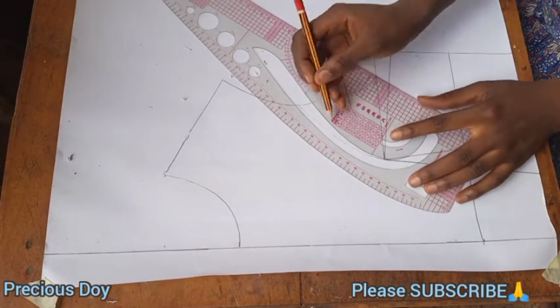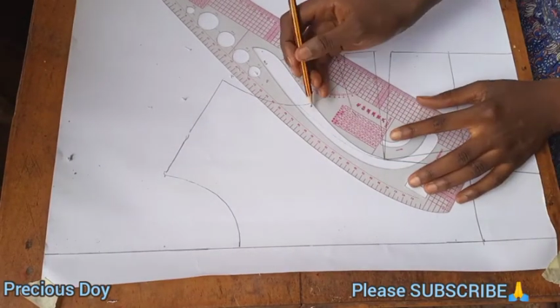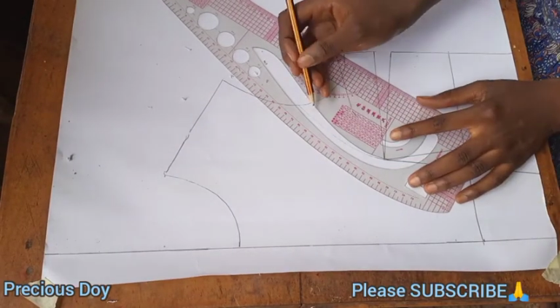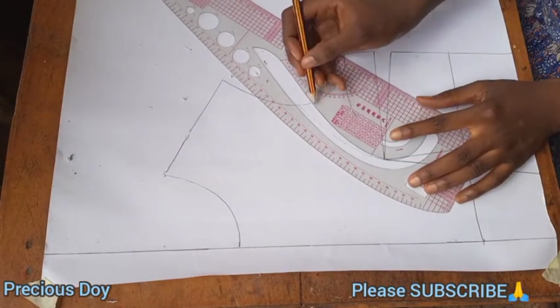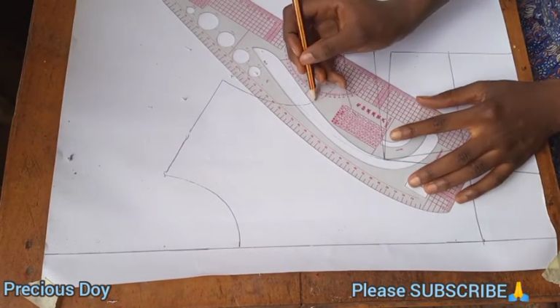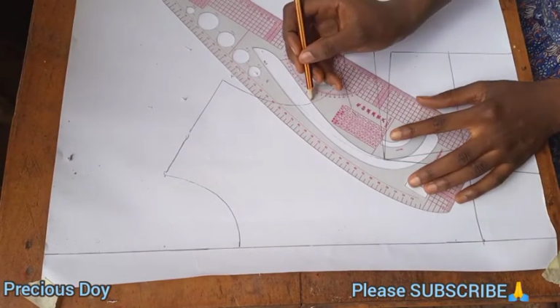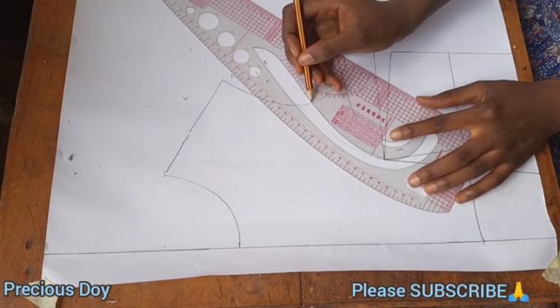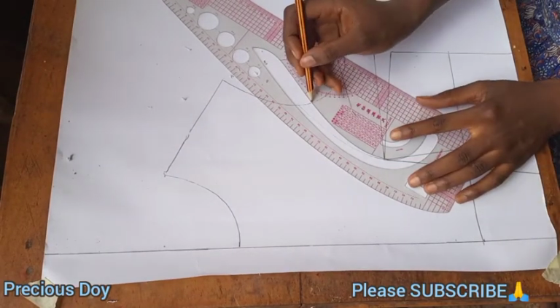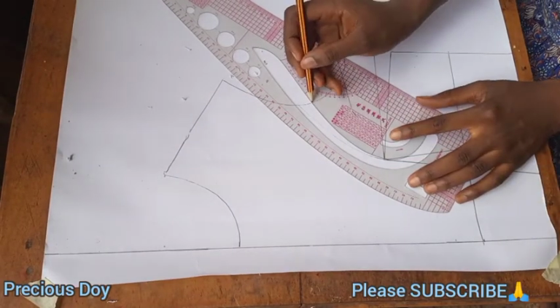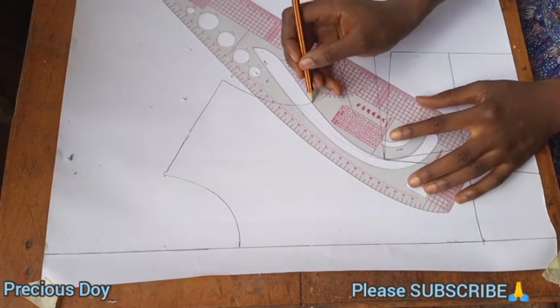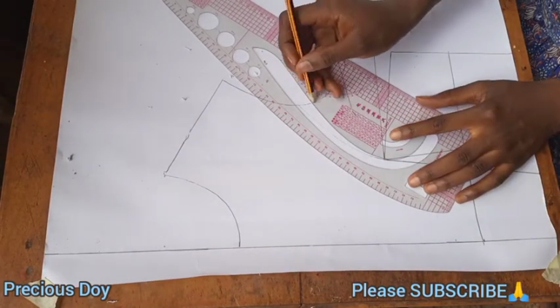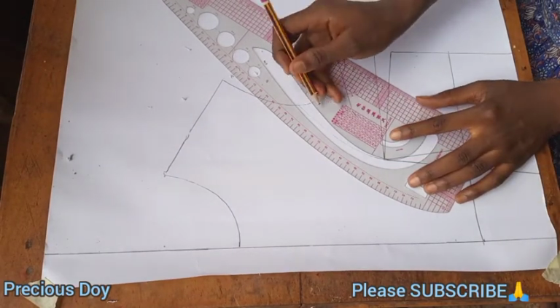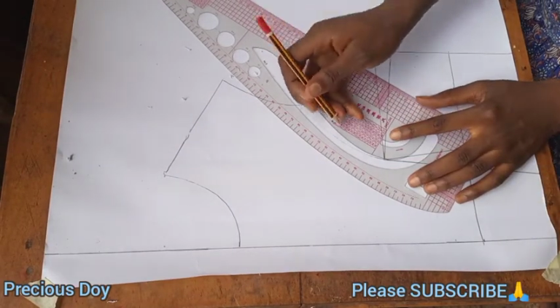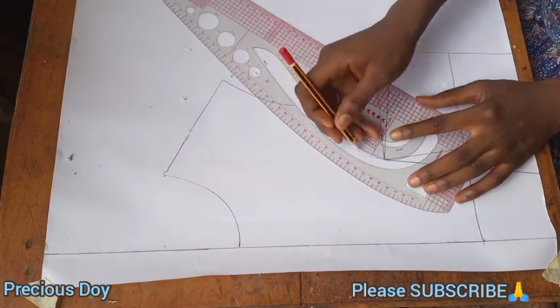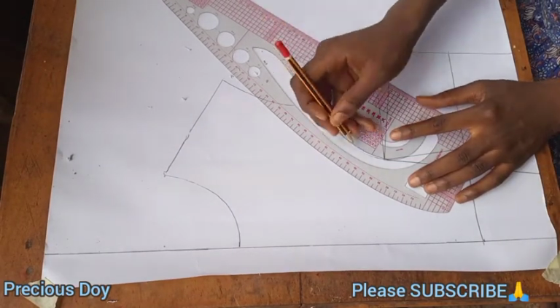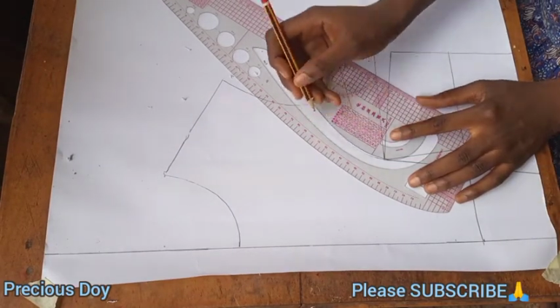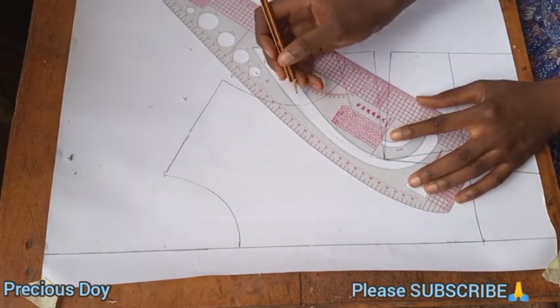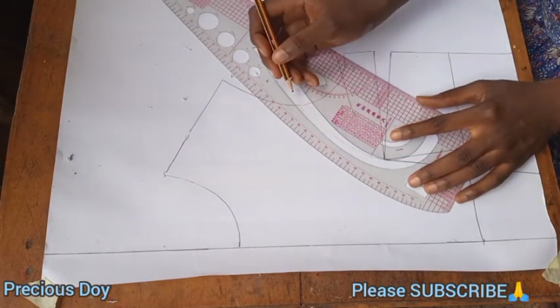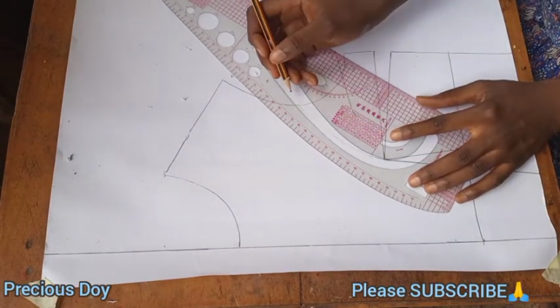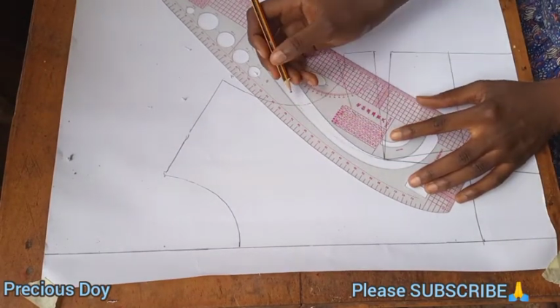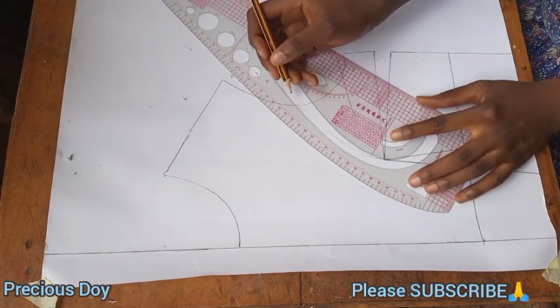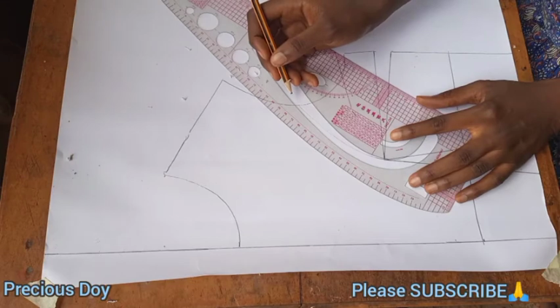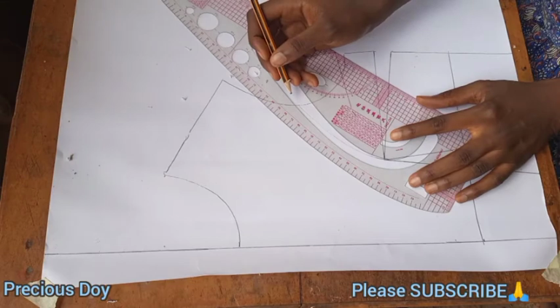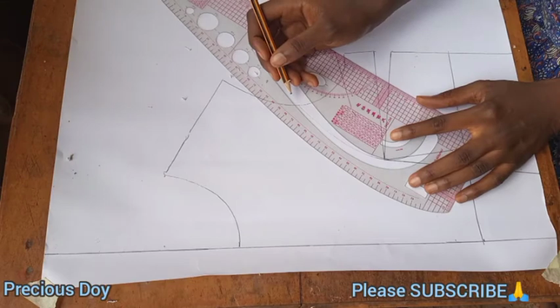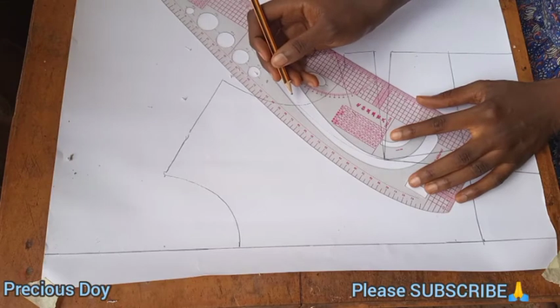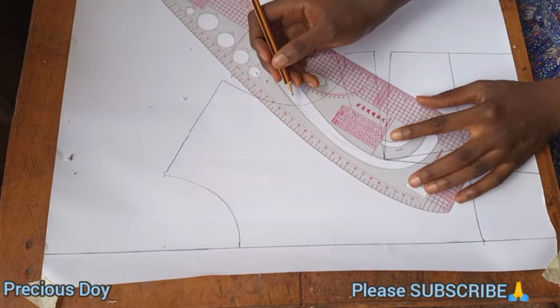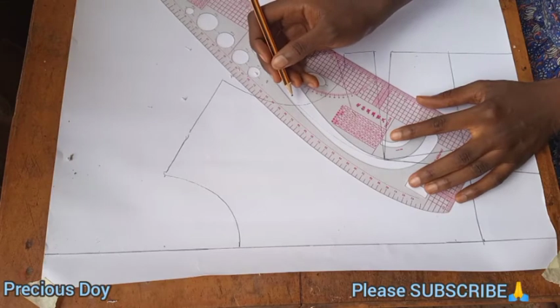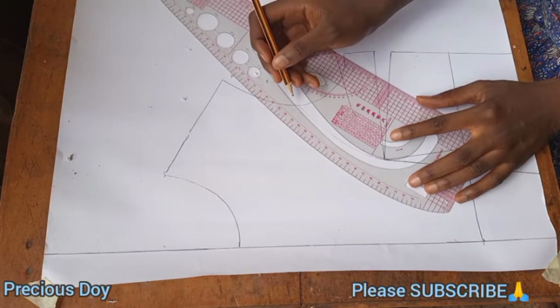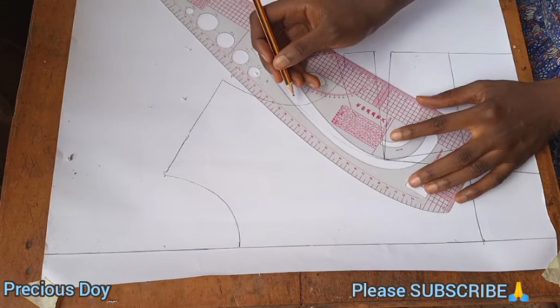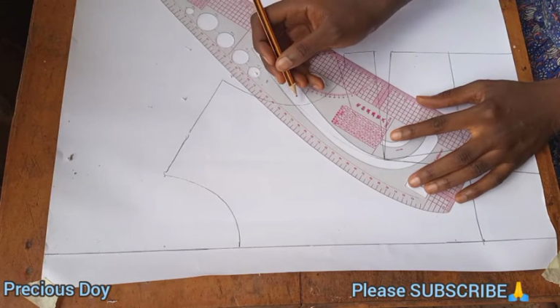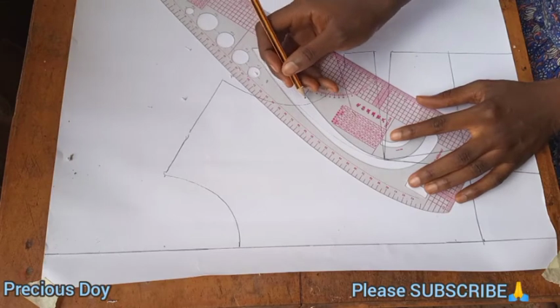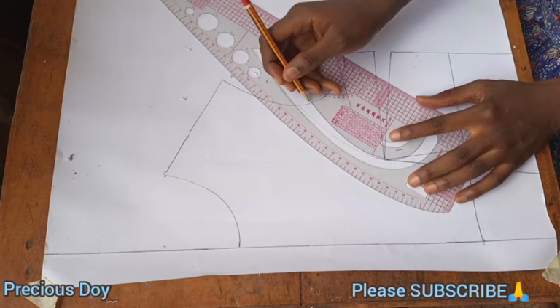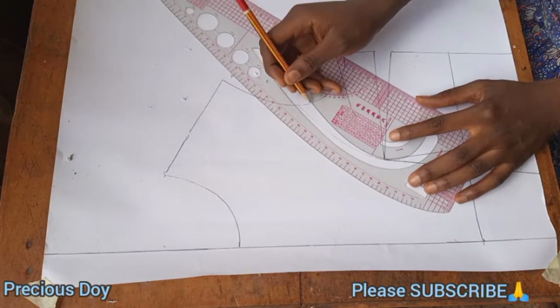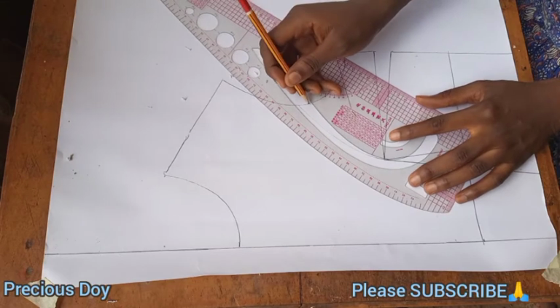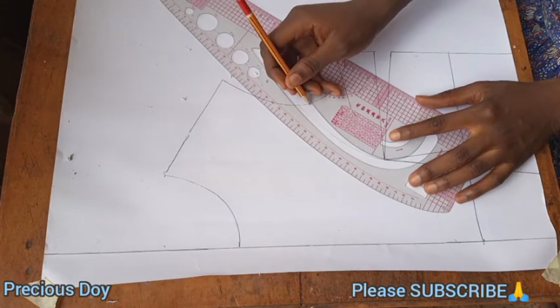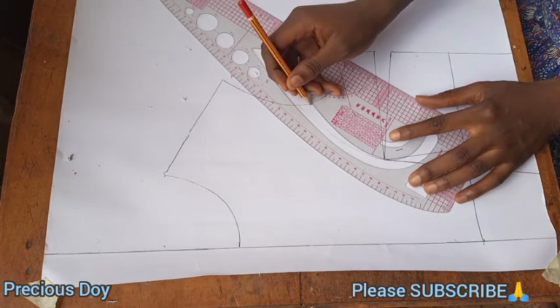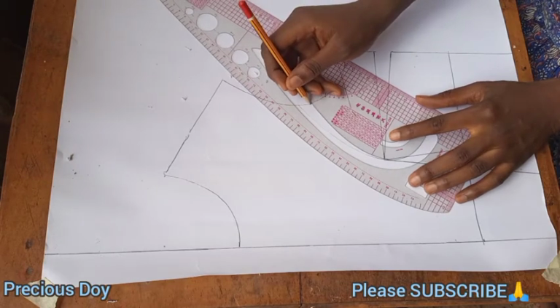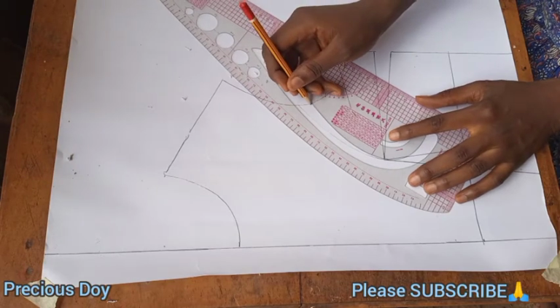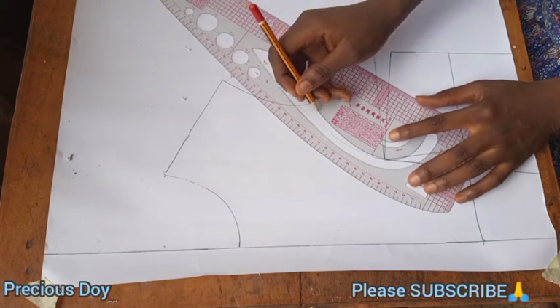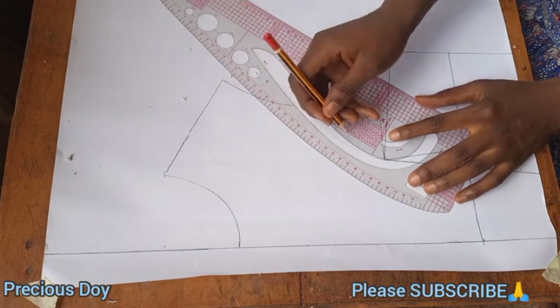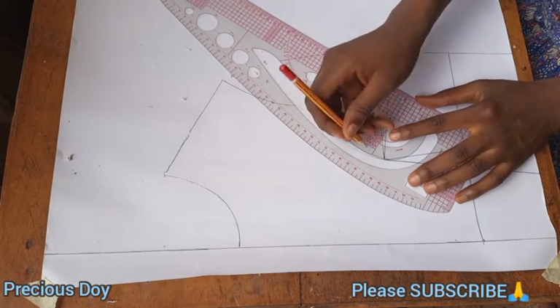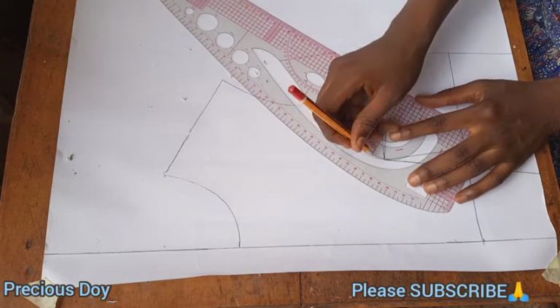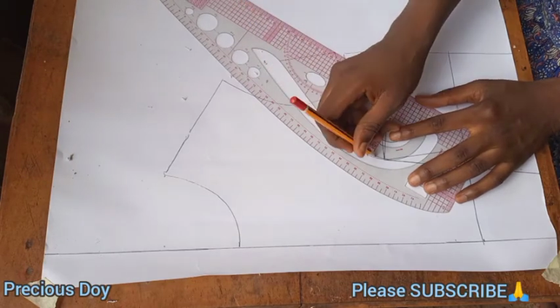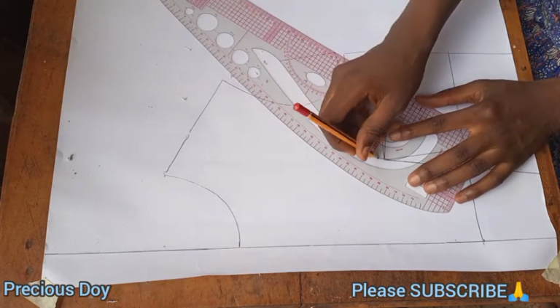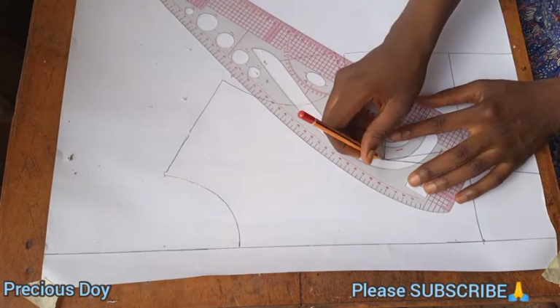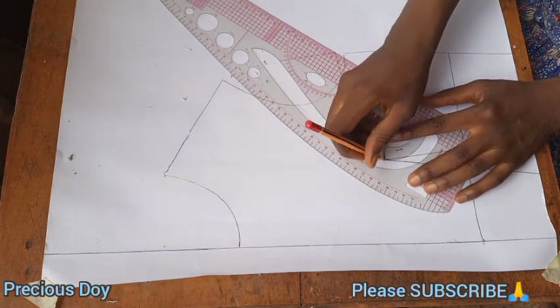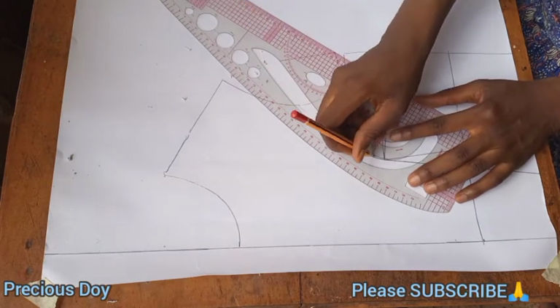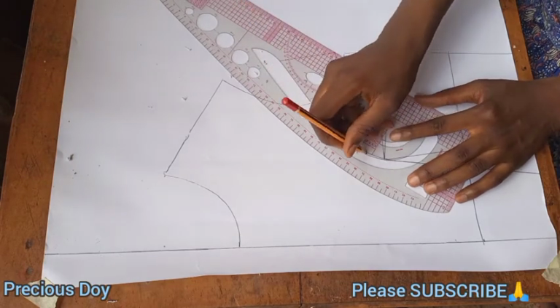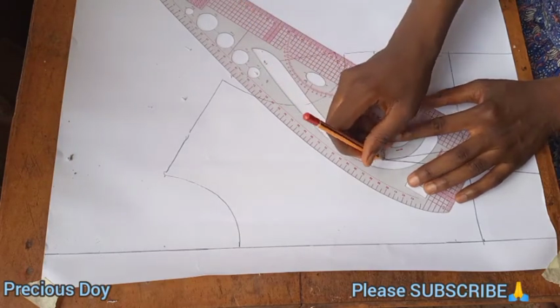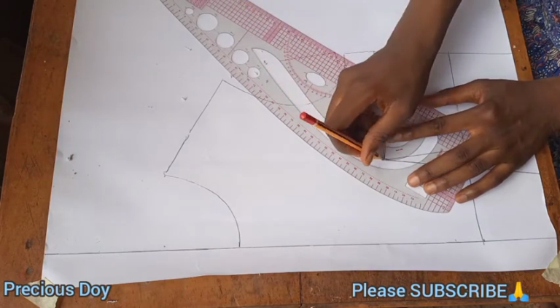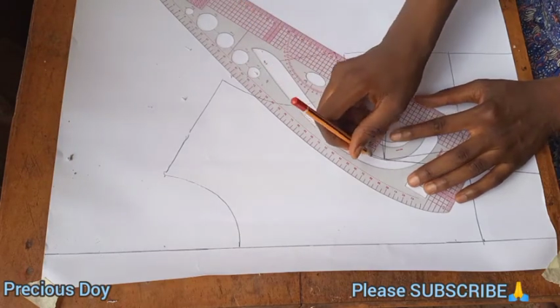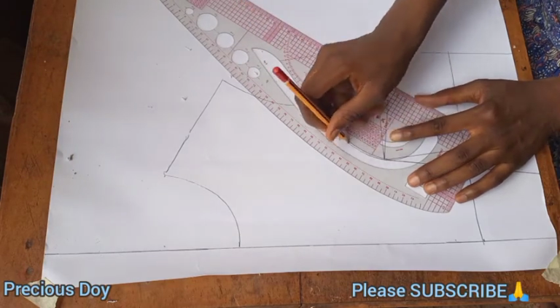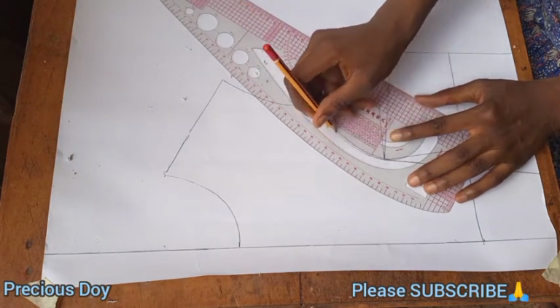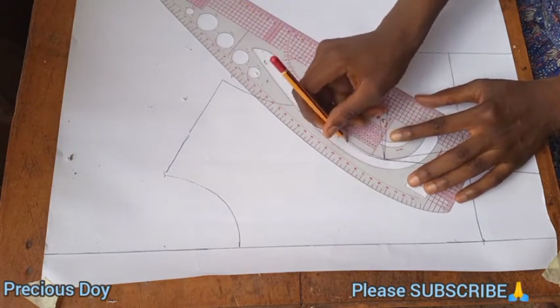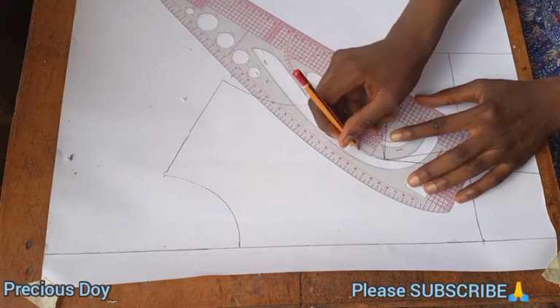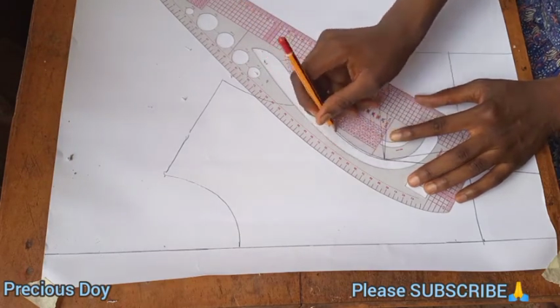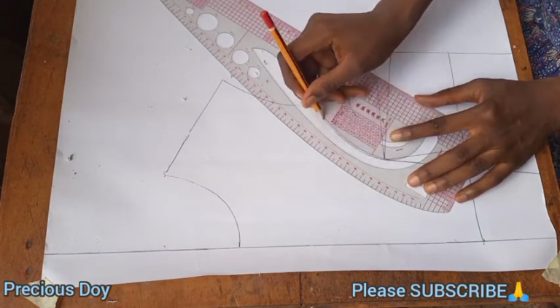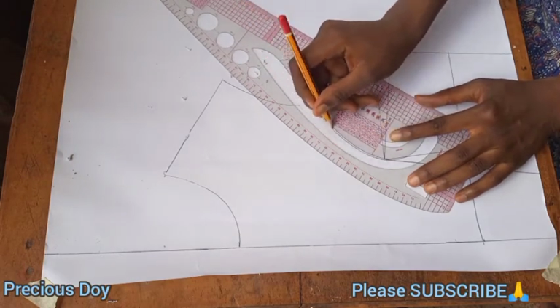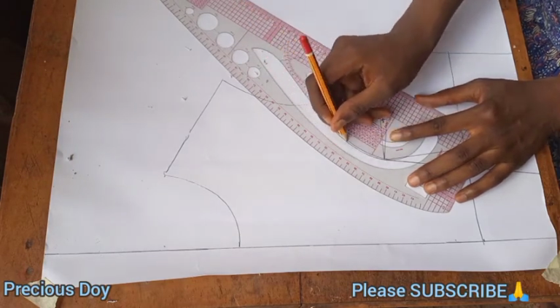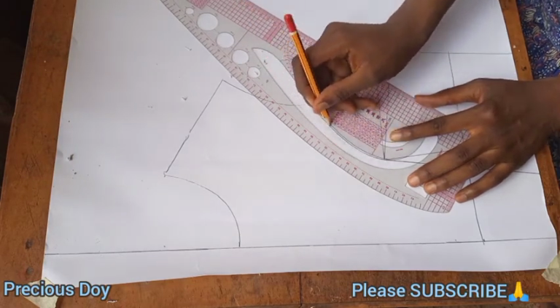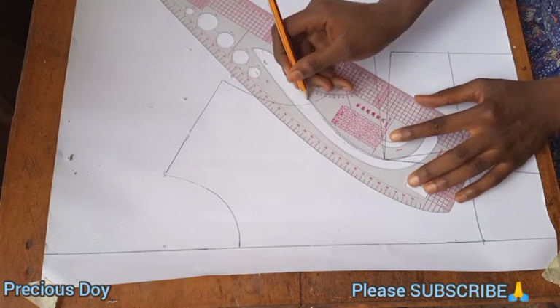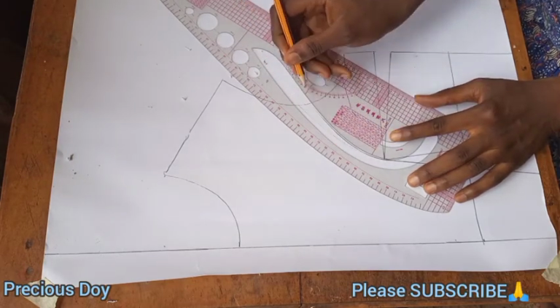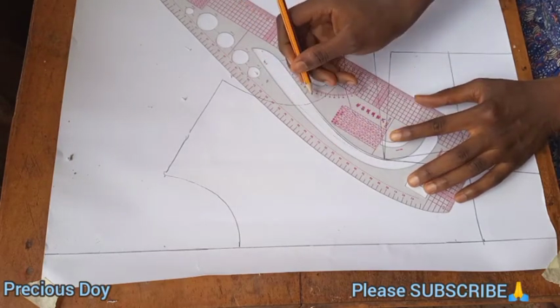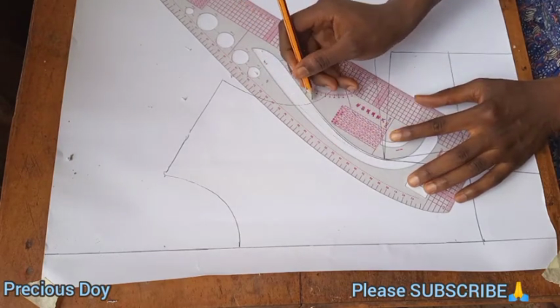Here I clean off the line that I drew for the princess dart and I'm redrawing it — I'm adjusting the line.